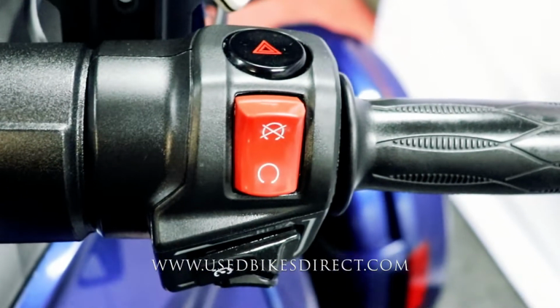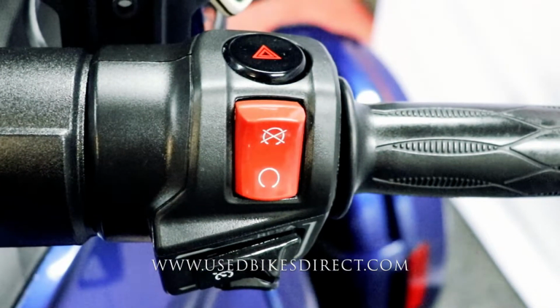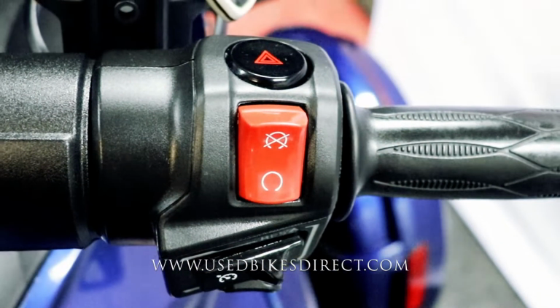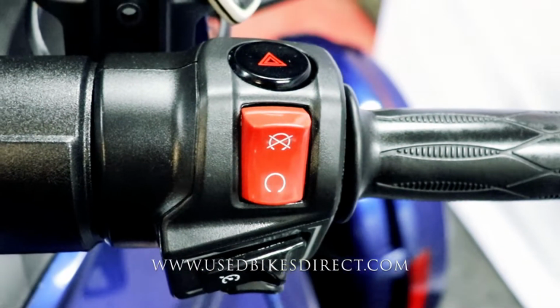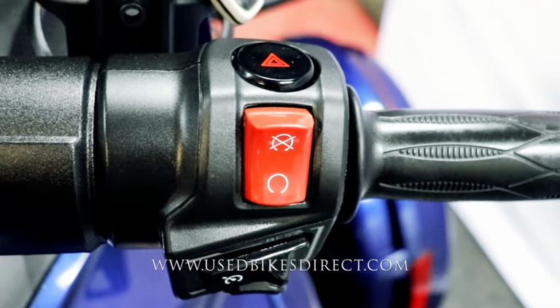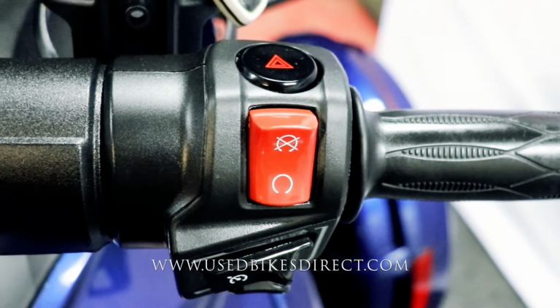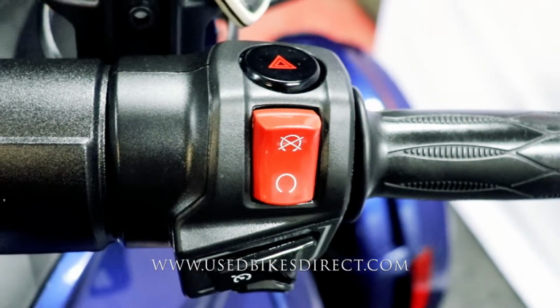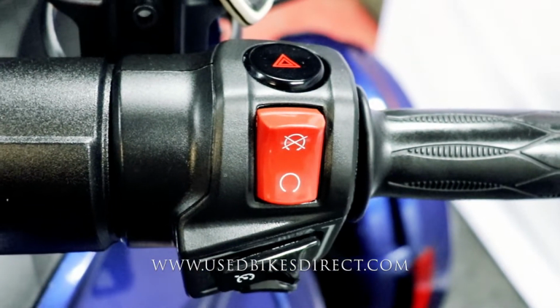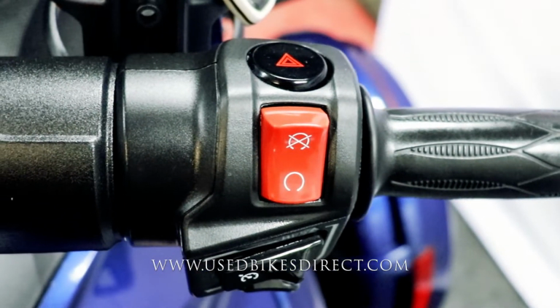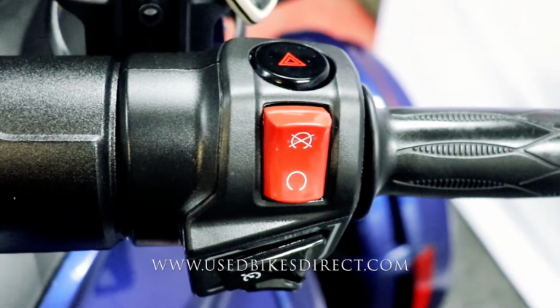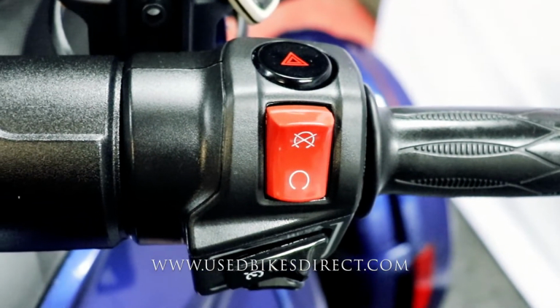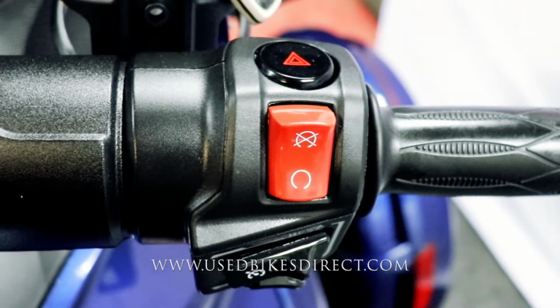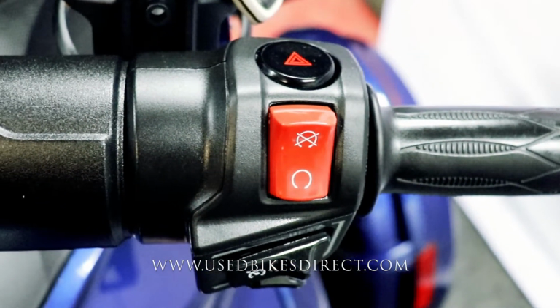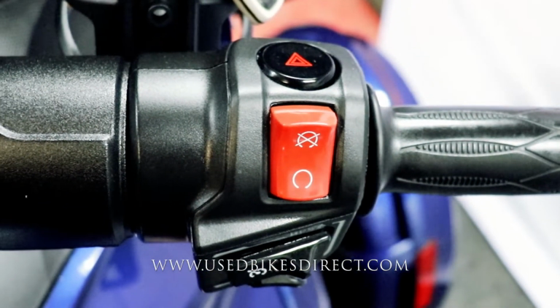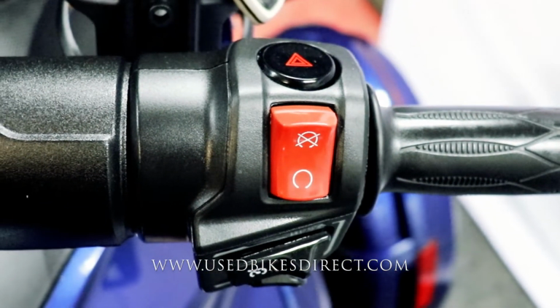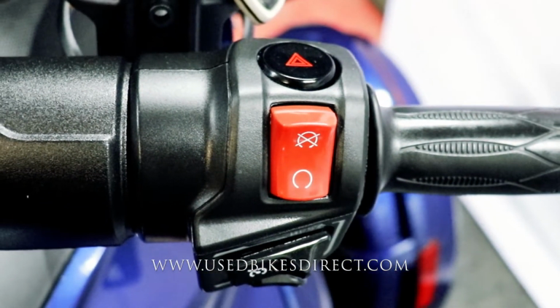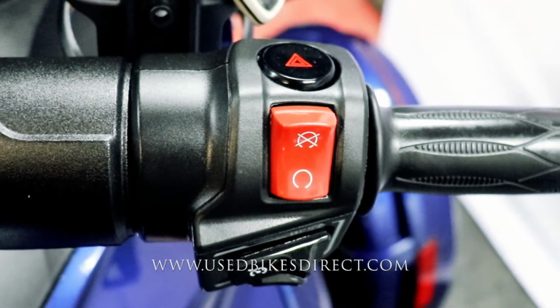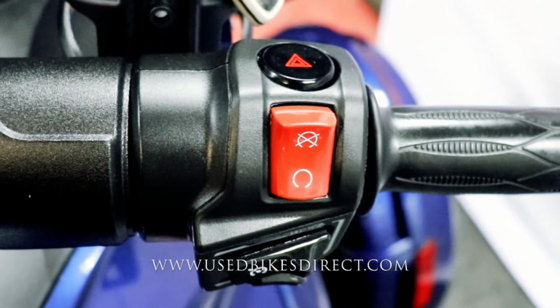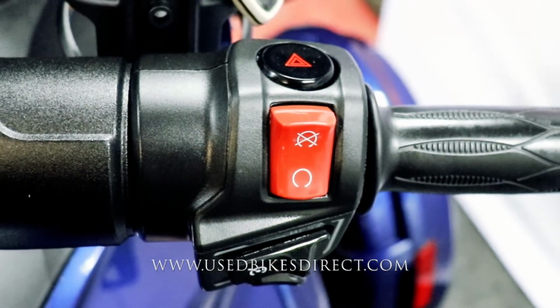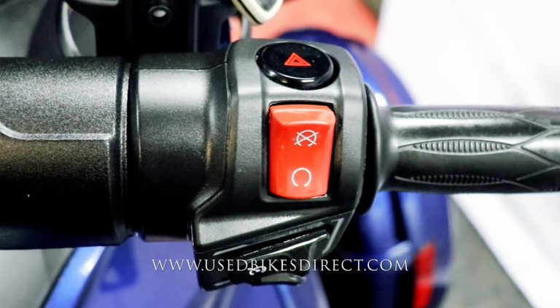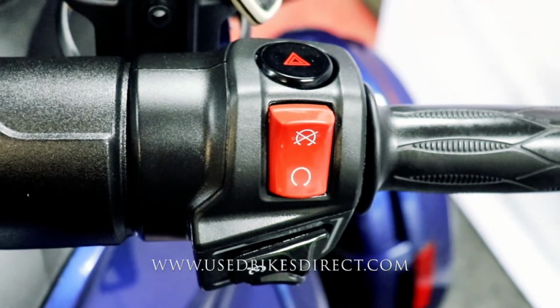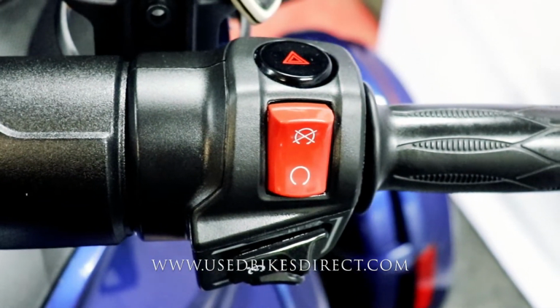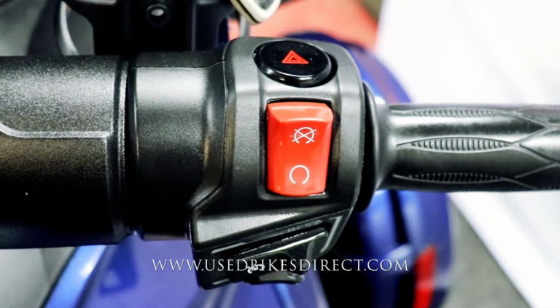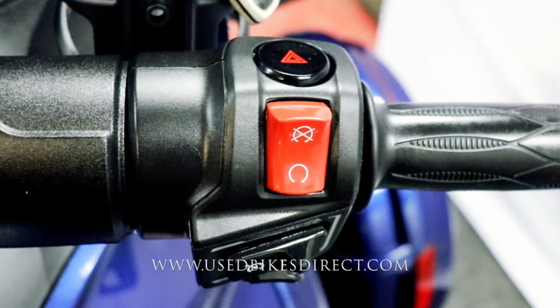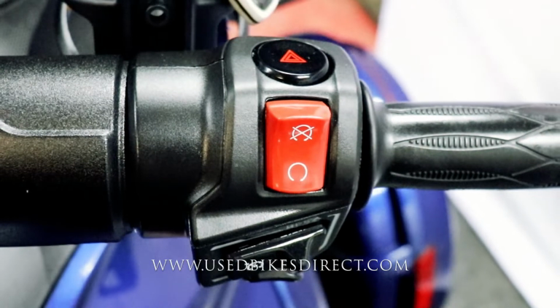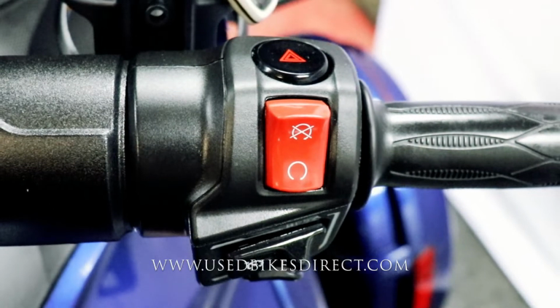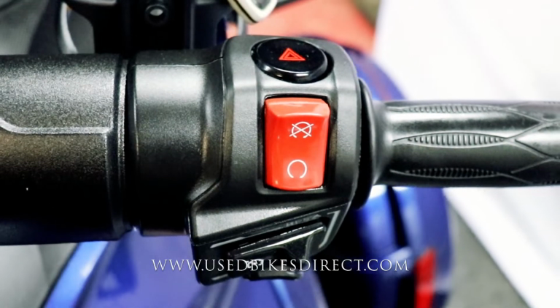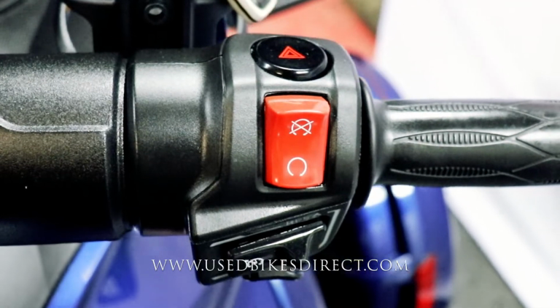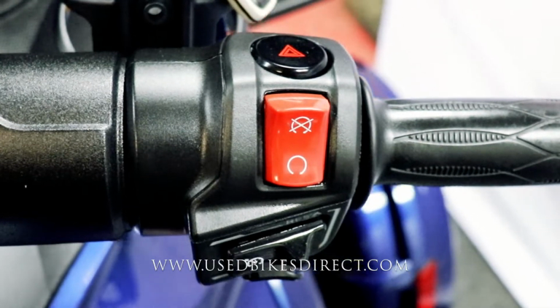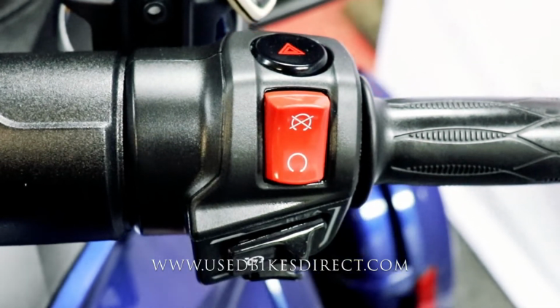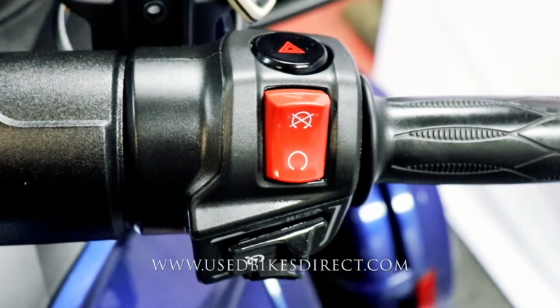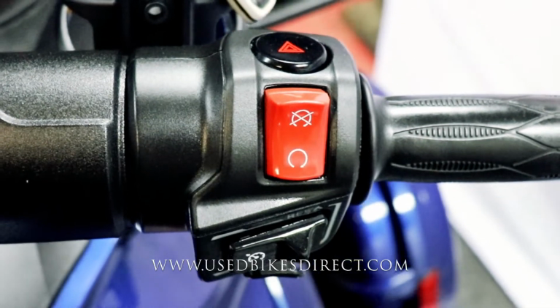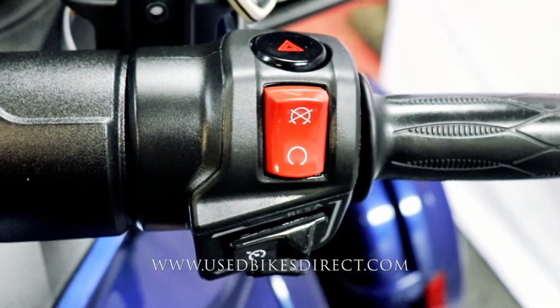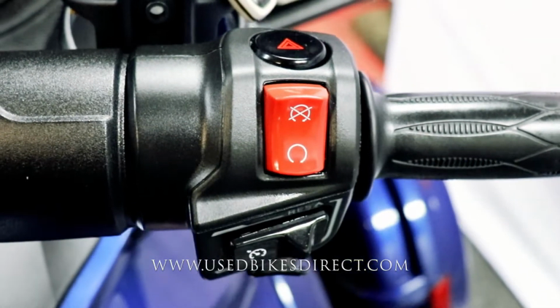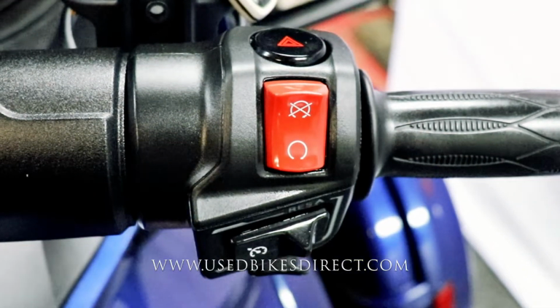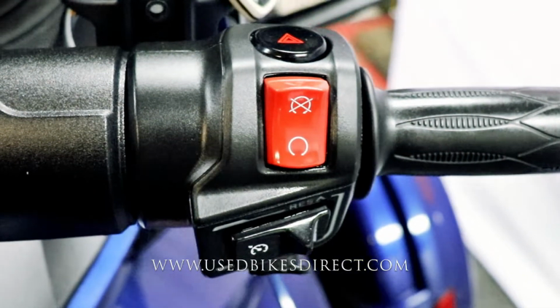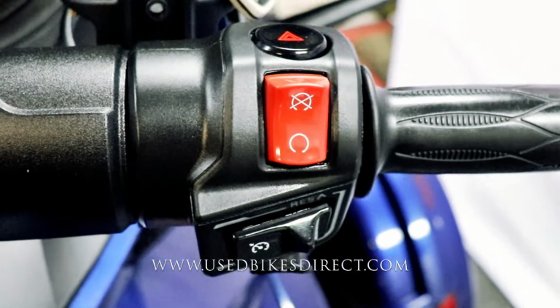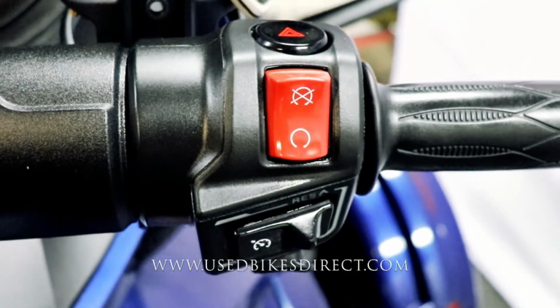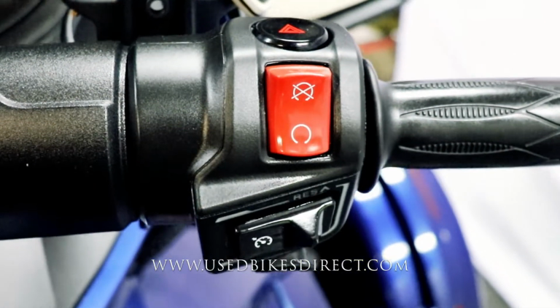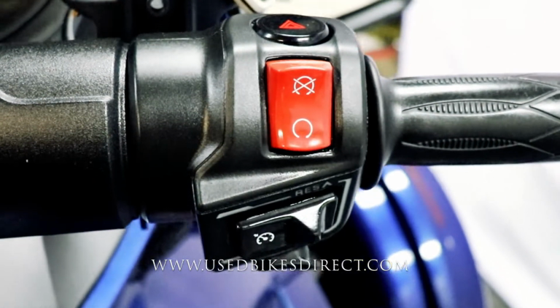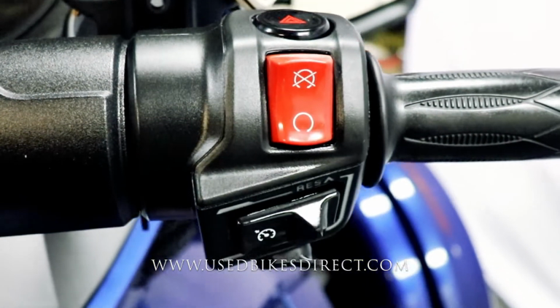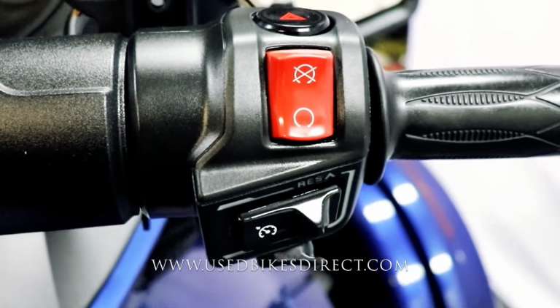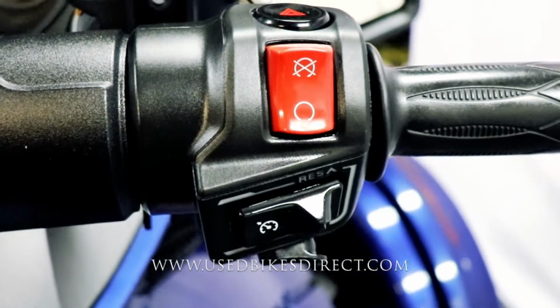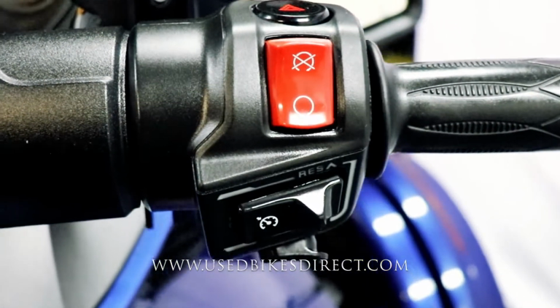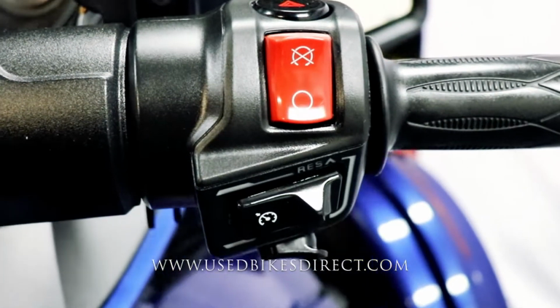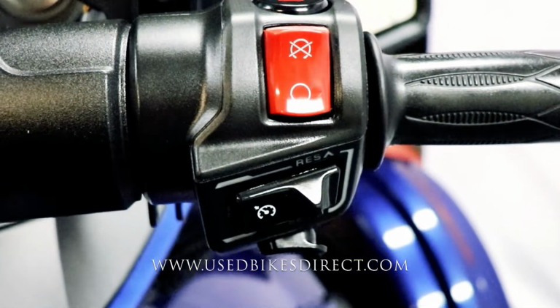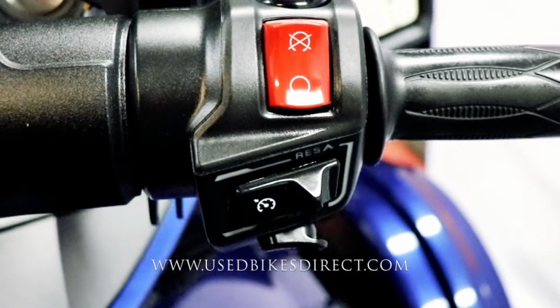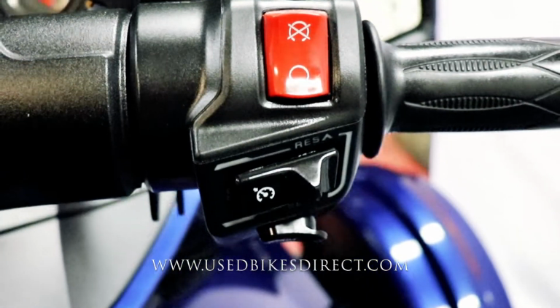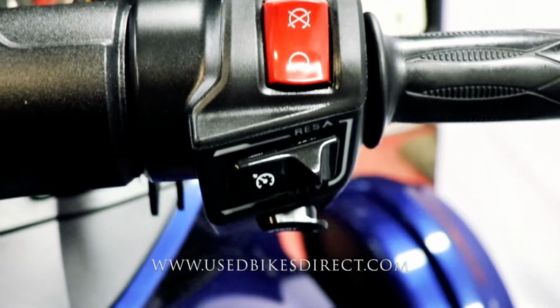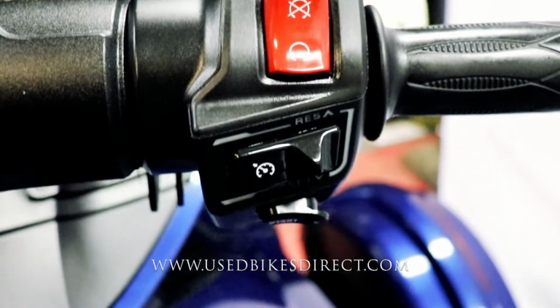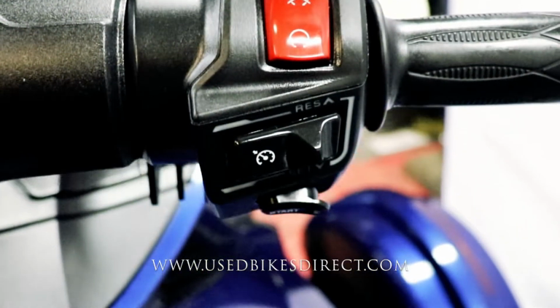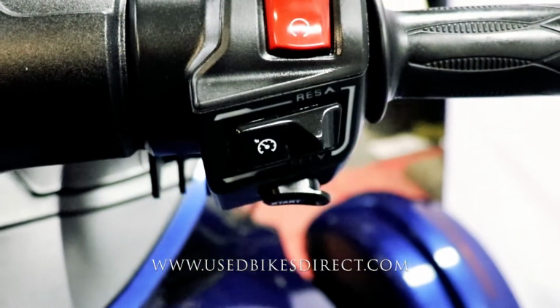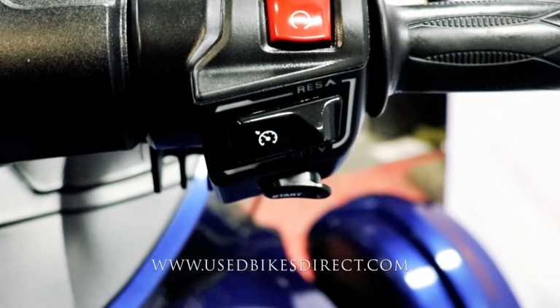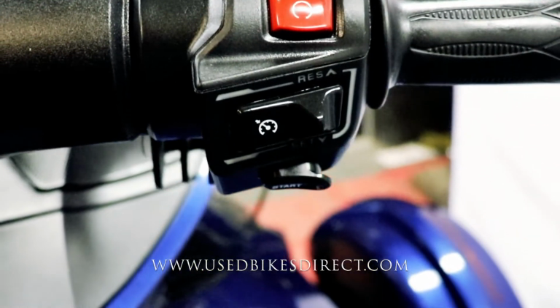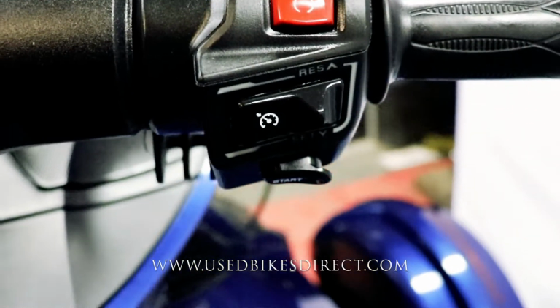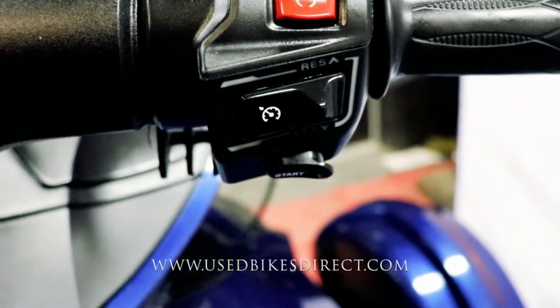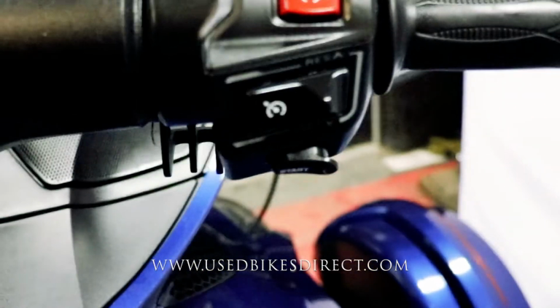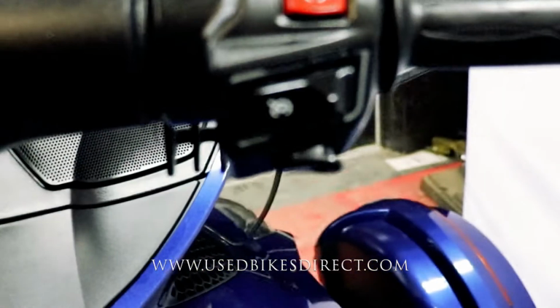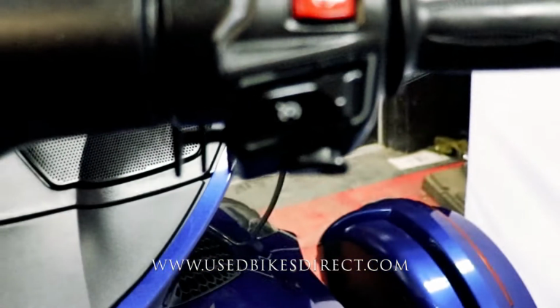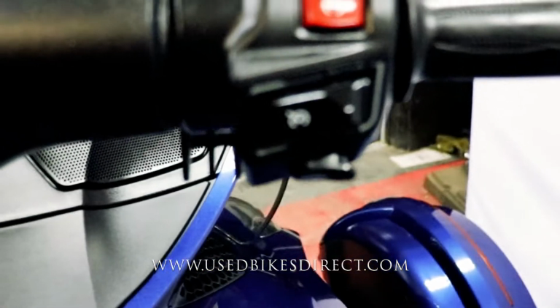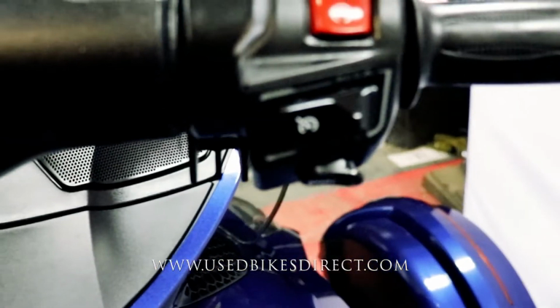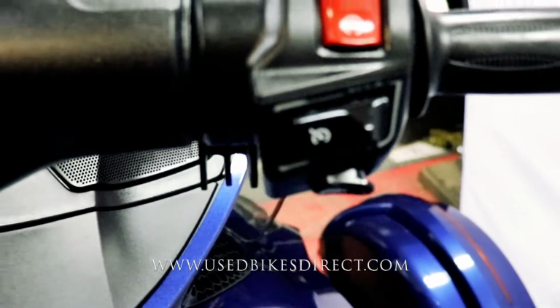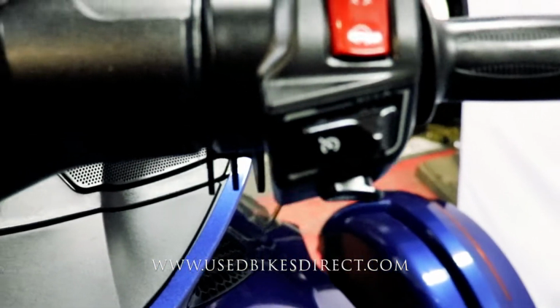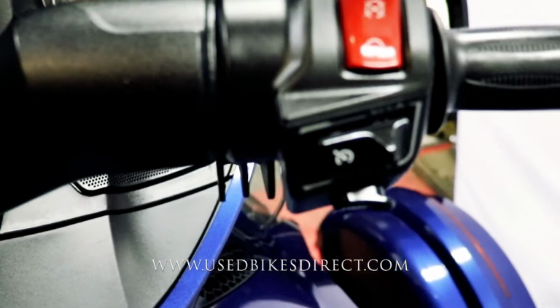Over on the right, you're going to have those four-way emergency flashers up top, followed by your kill switch, cruise control, and the starter all the way at the bottom.